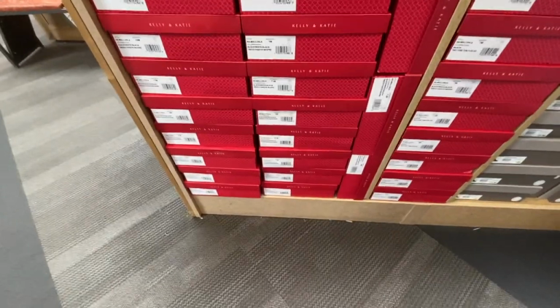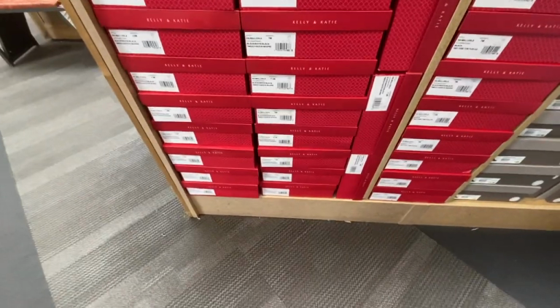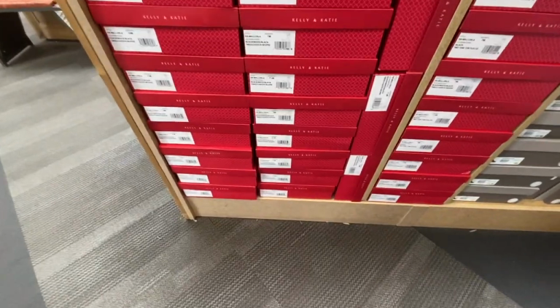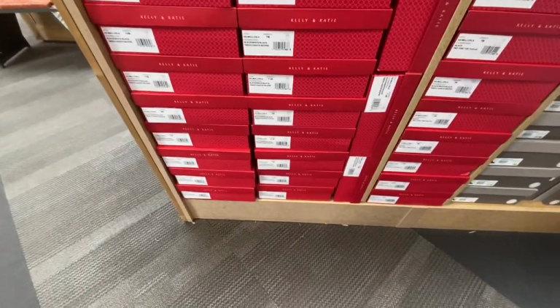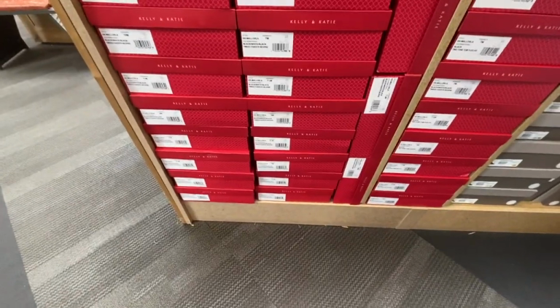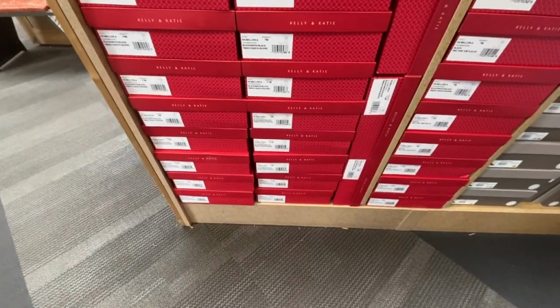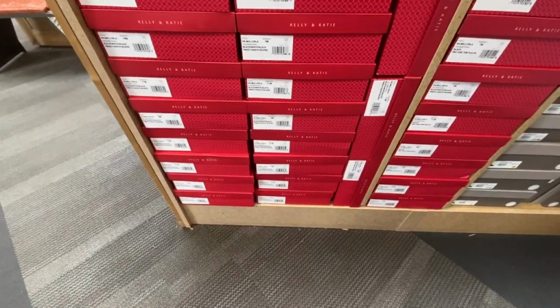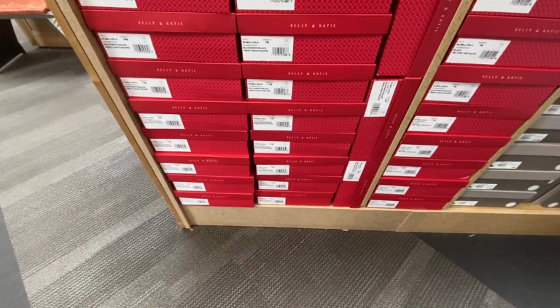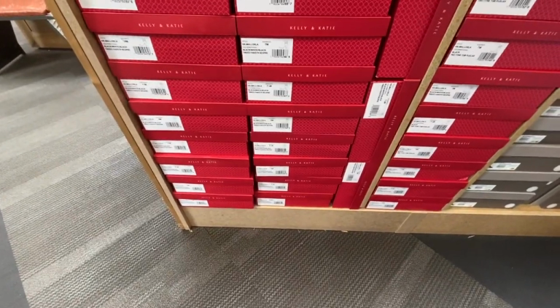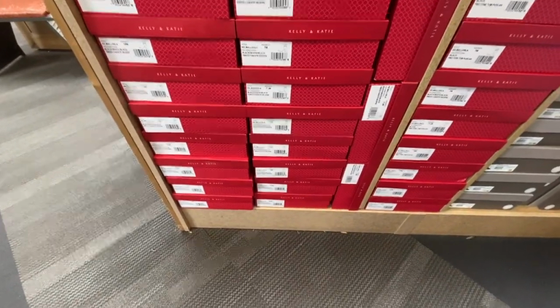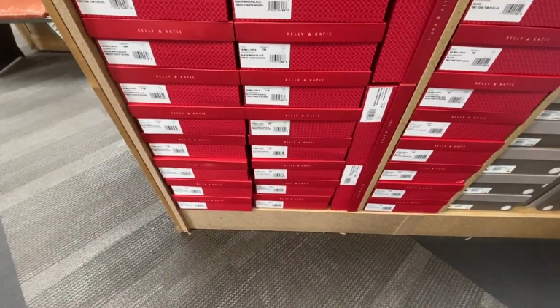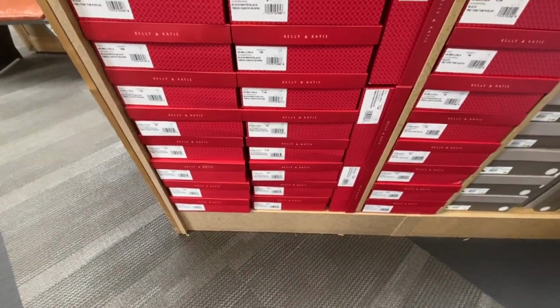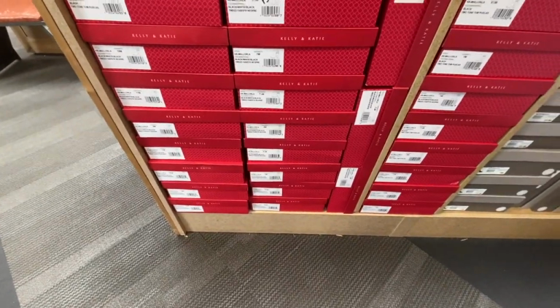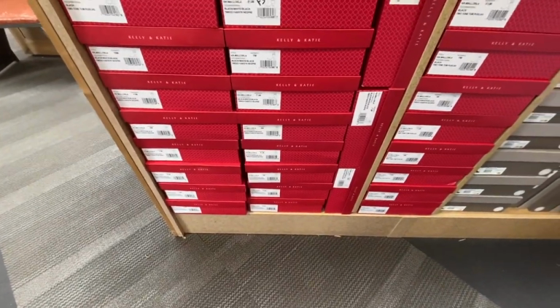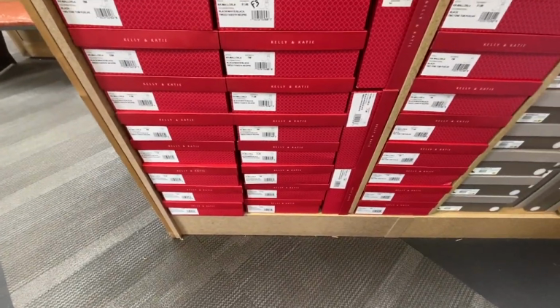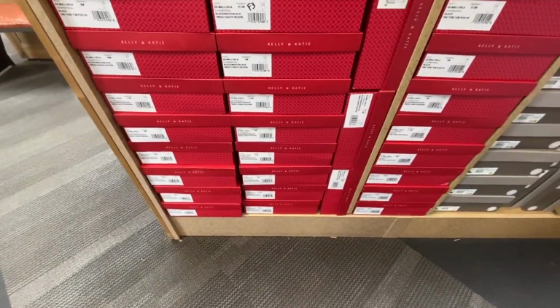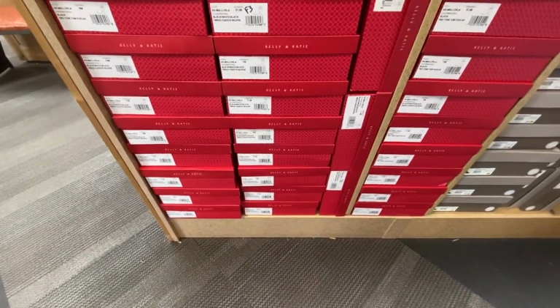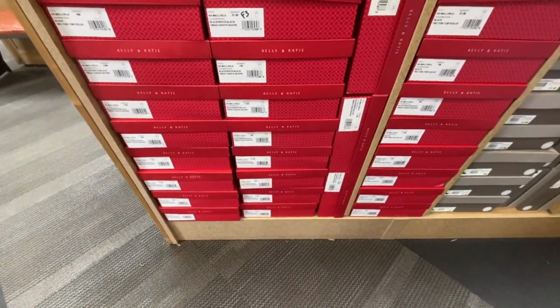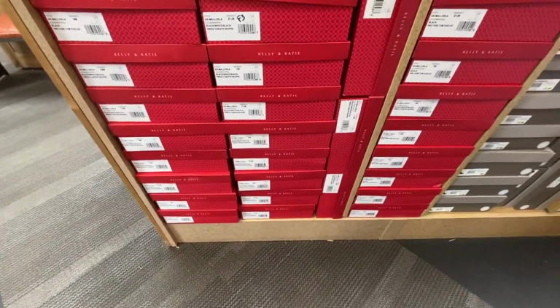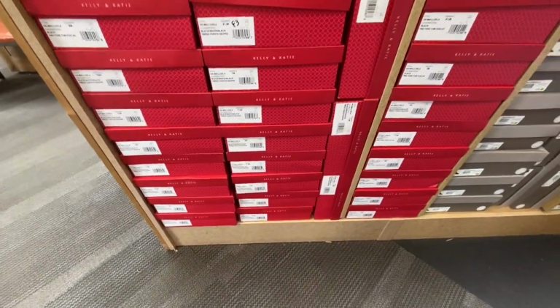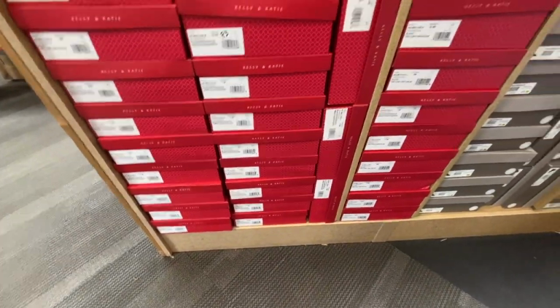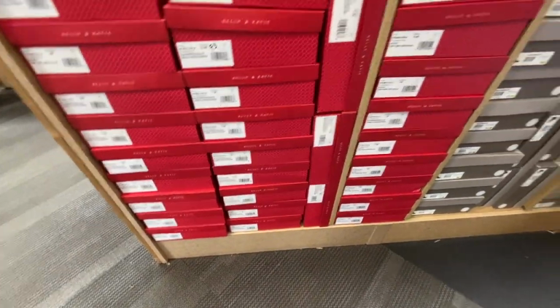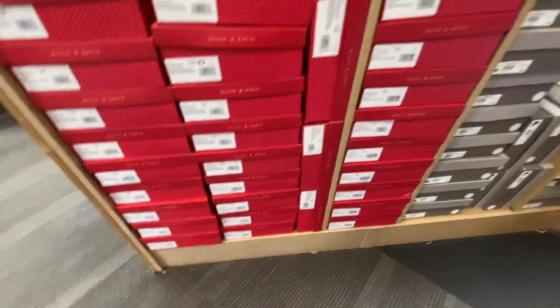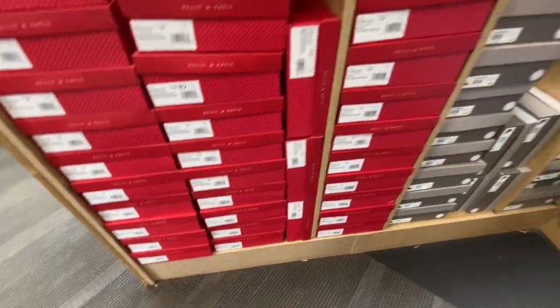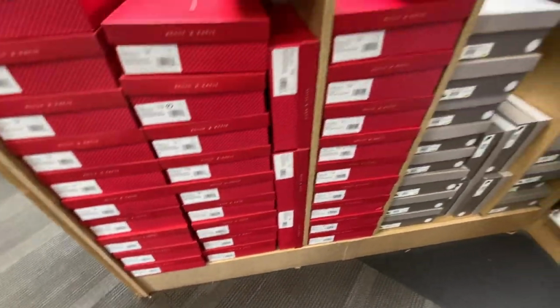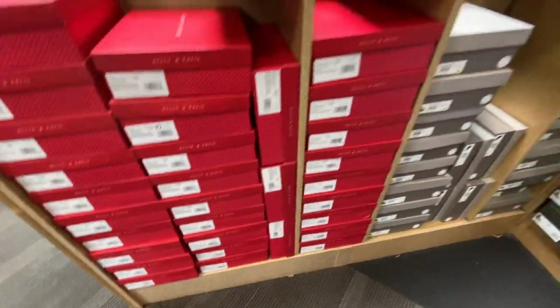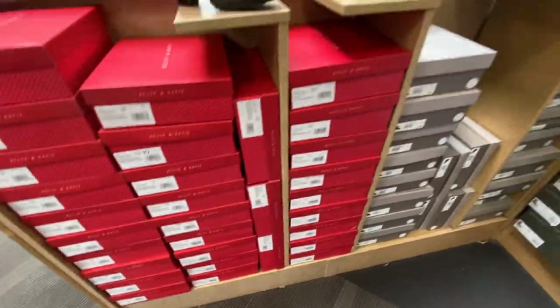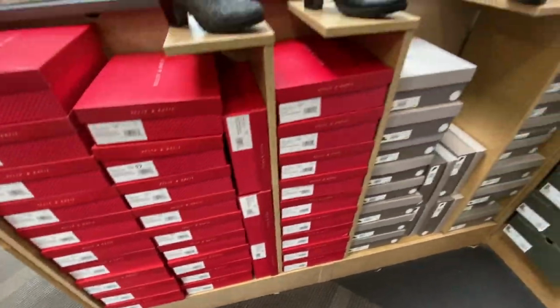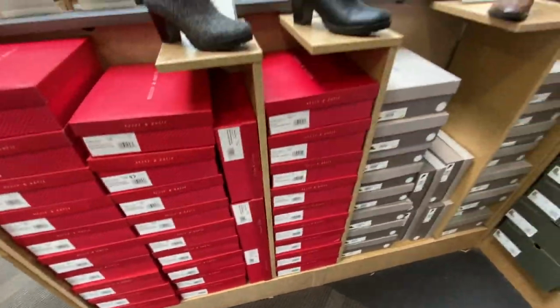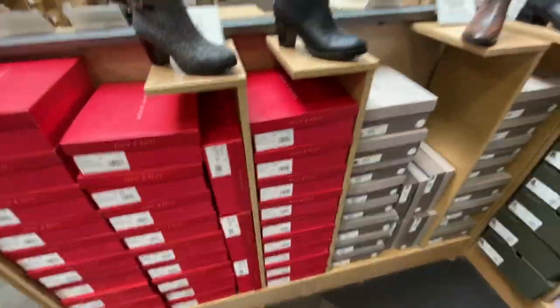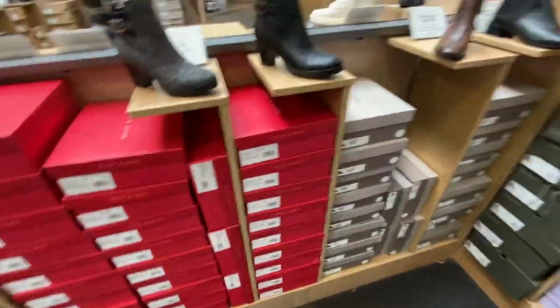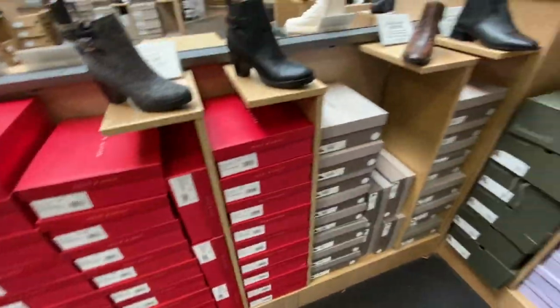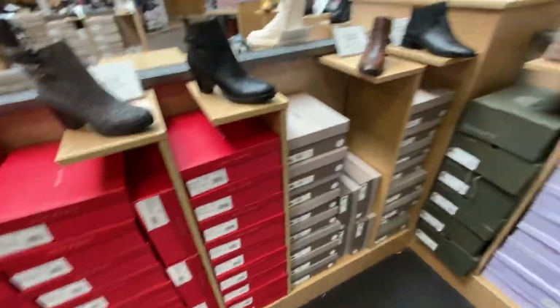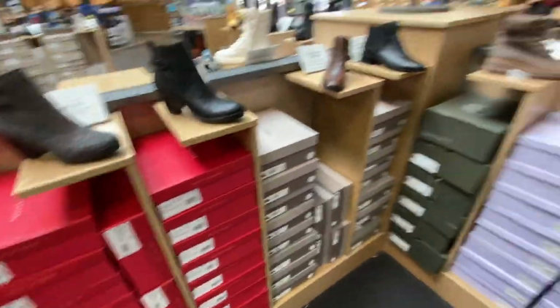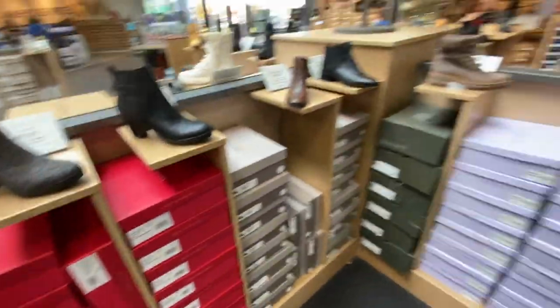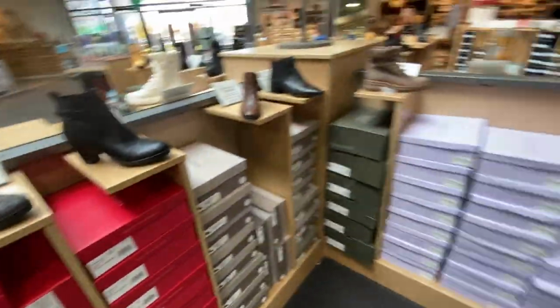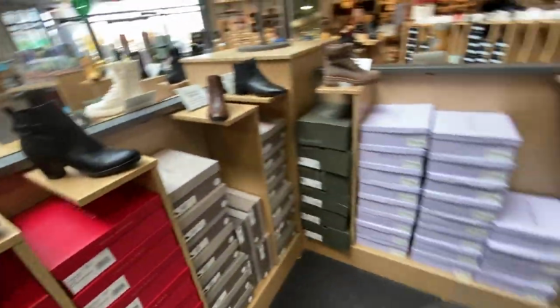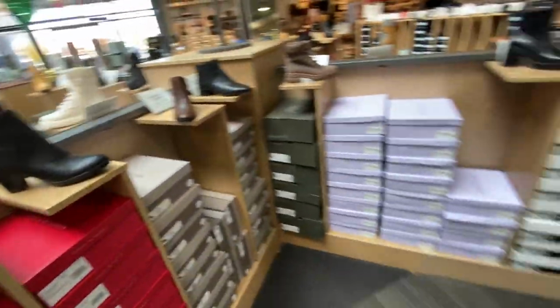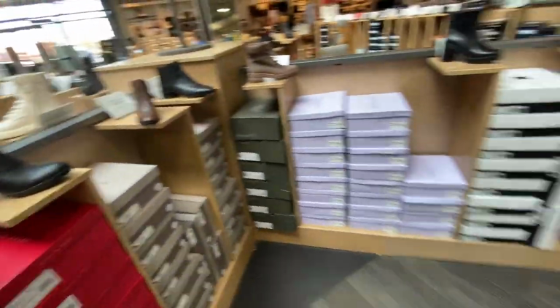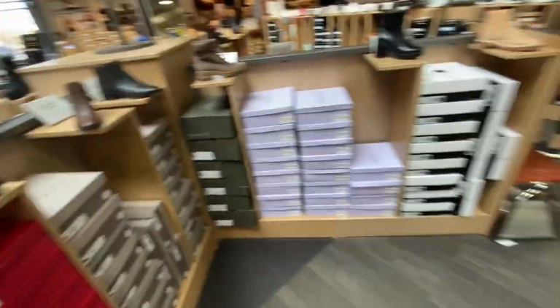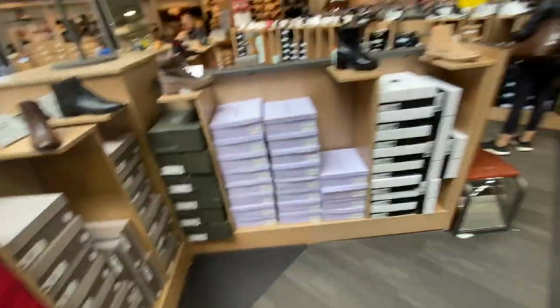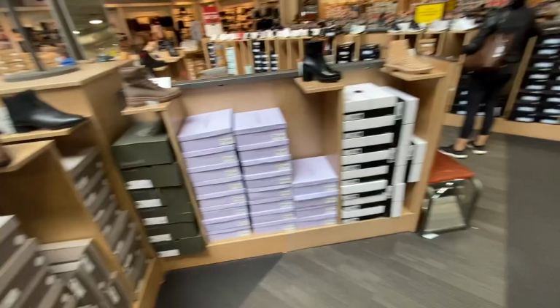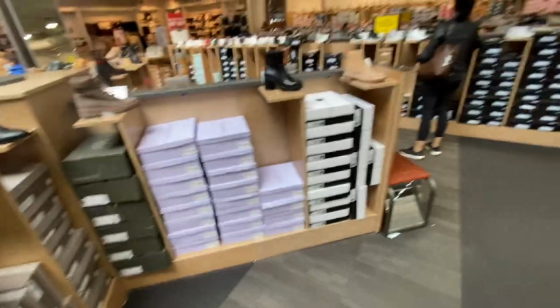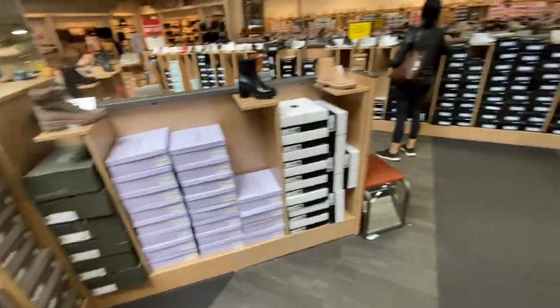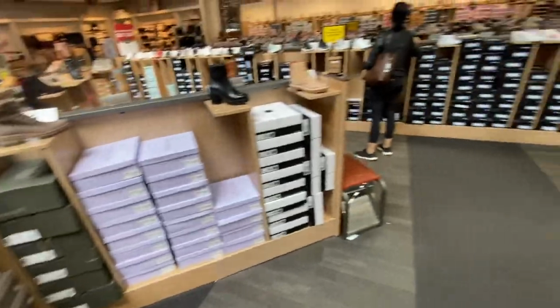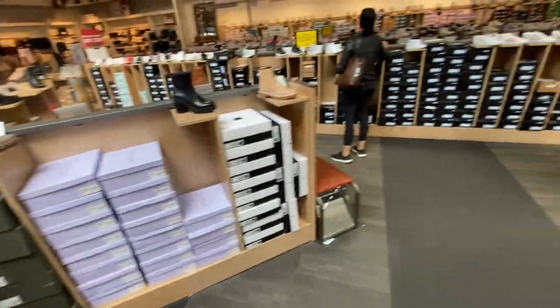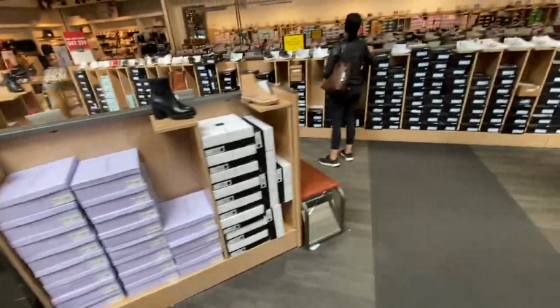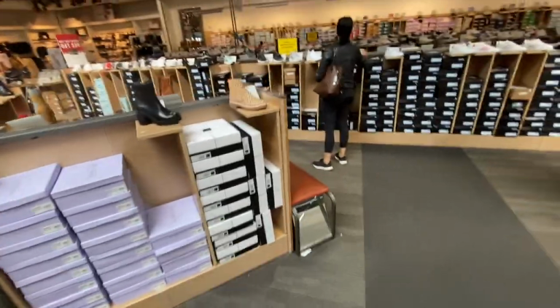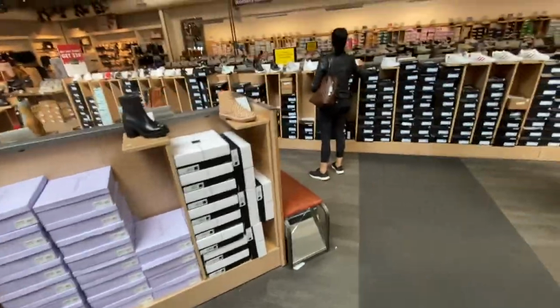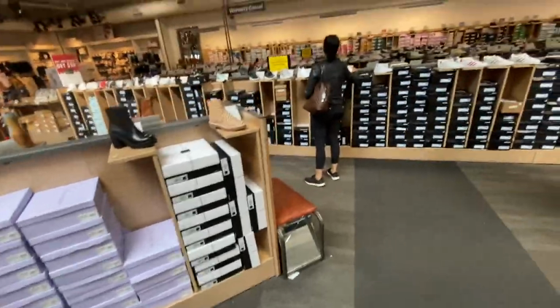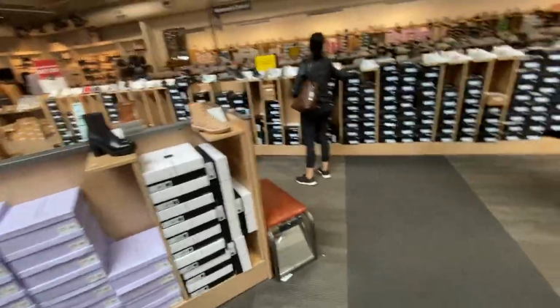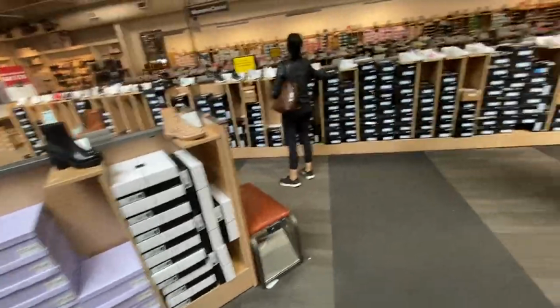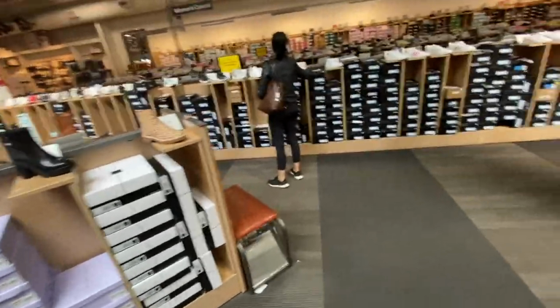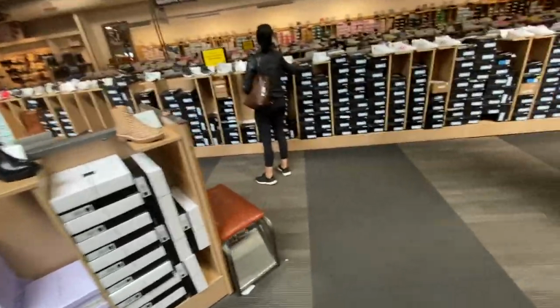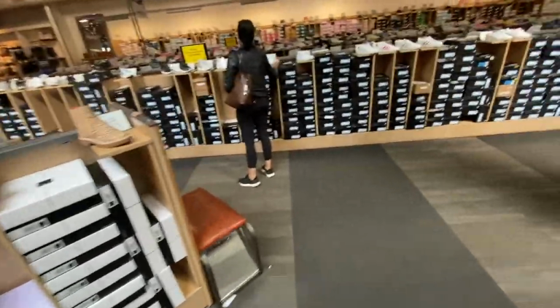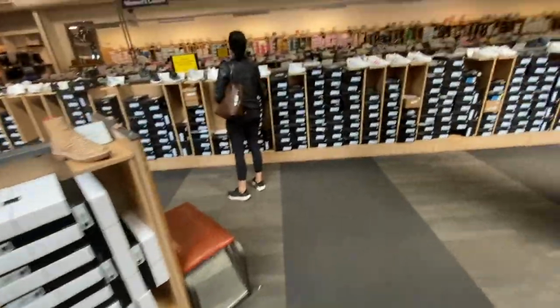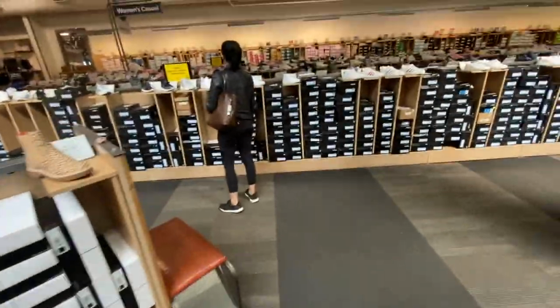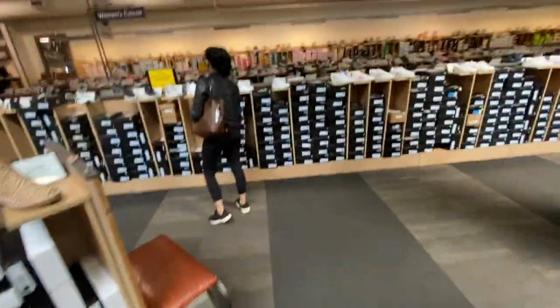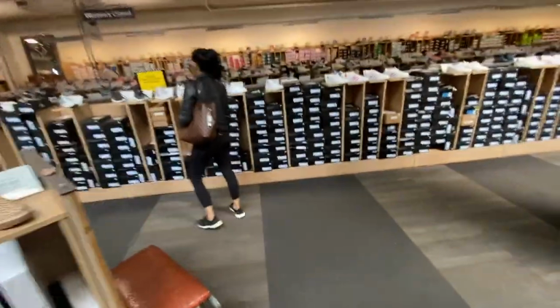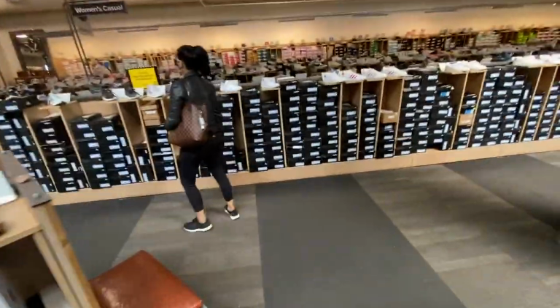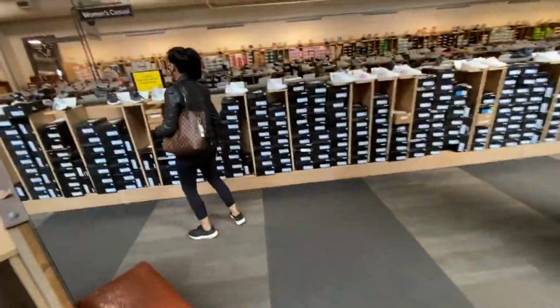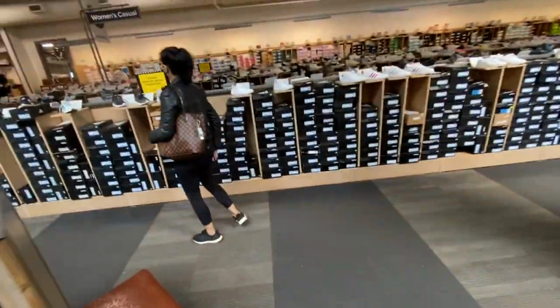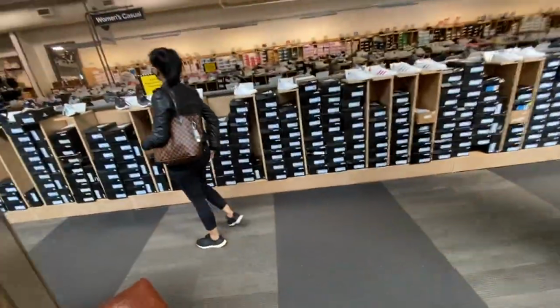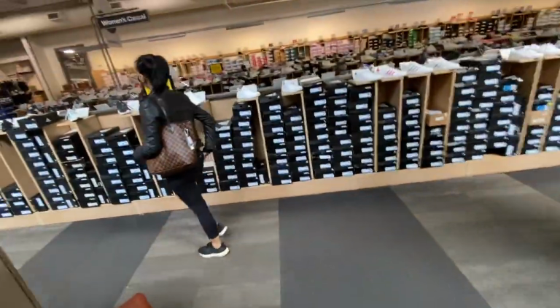You pick your shoe size, try it on, and just pay. You don't have salespeople here. Karishma is going to look at some shoes.